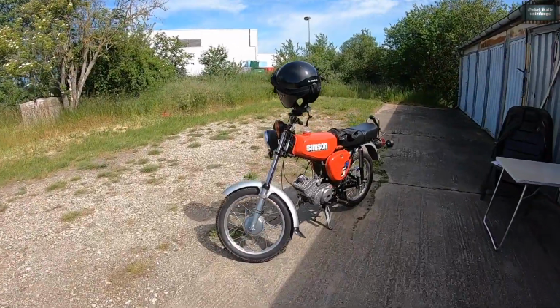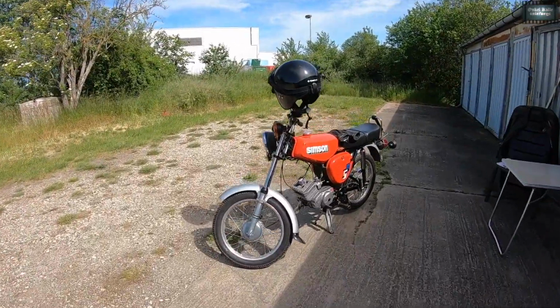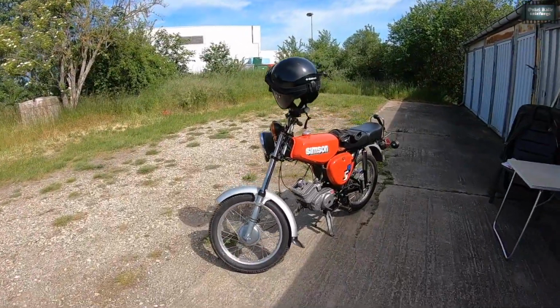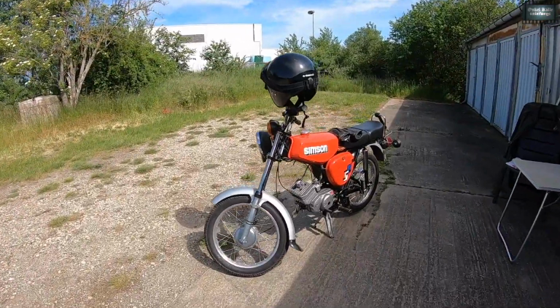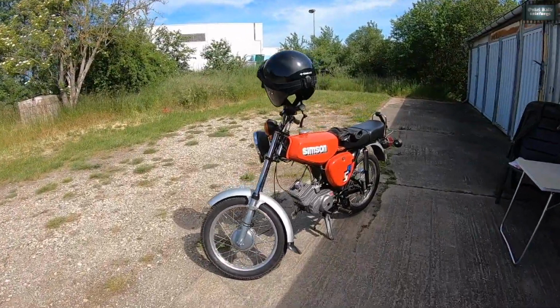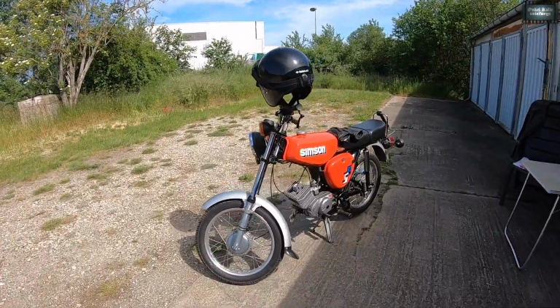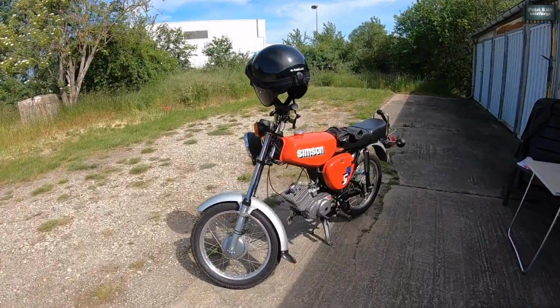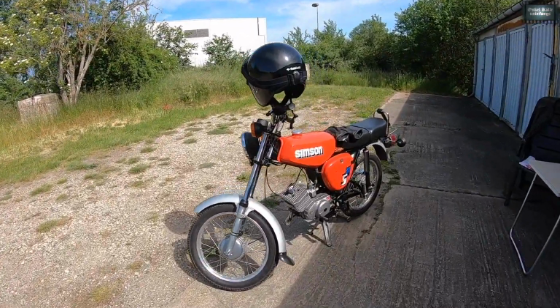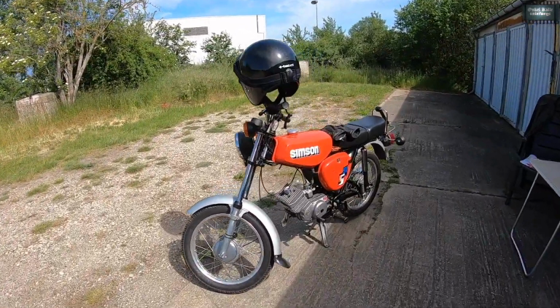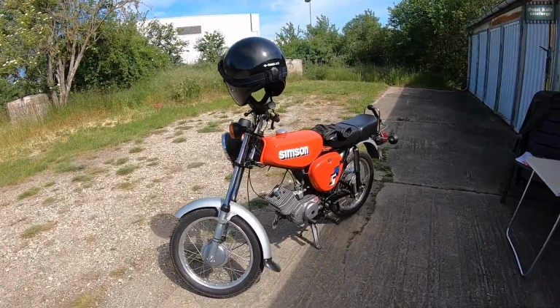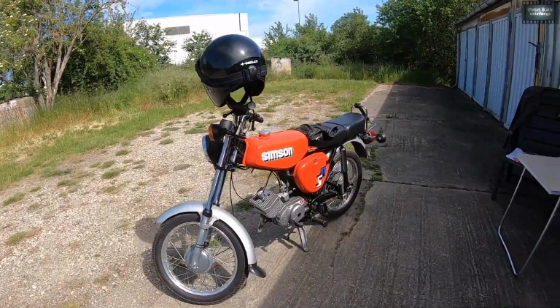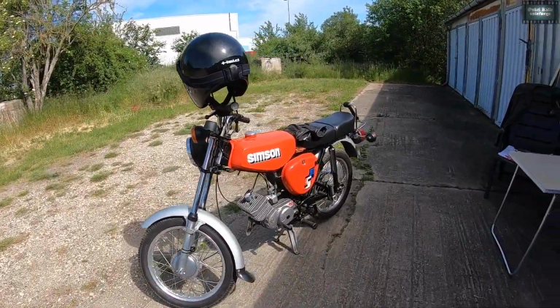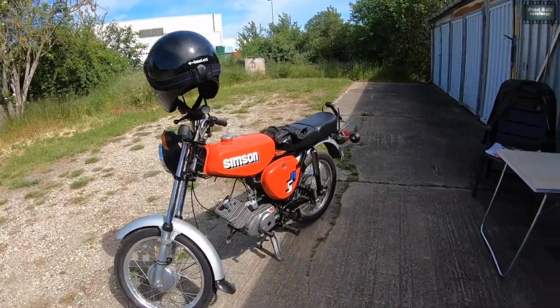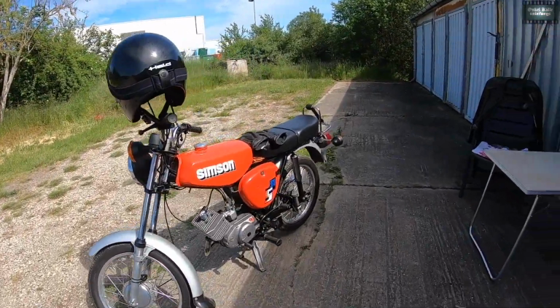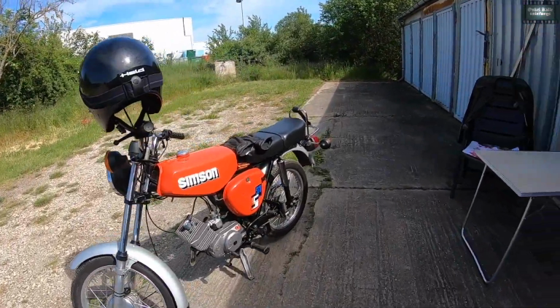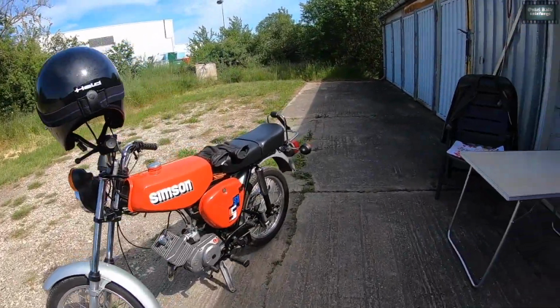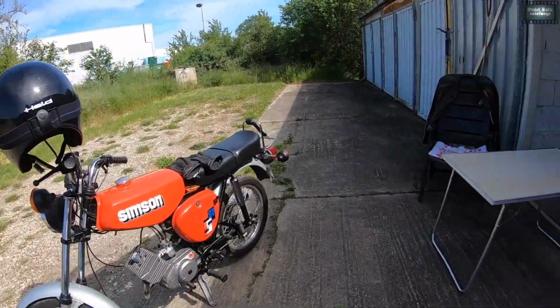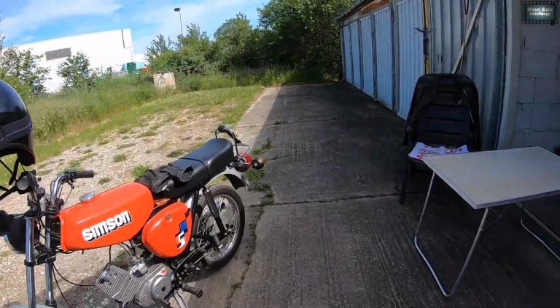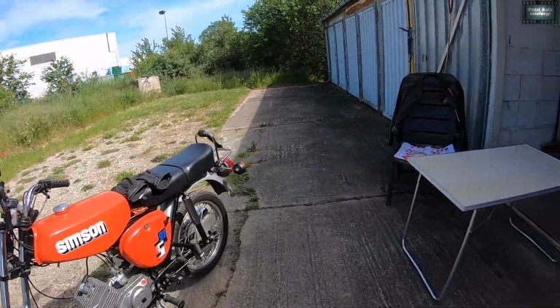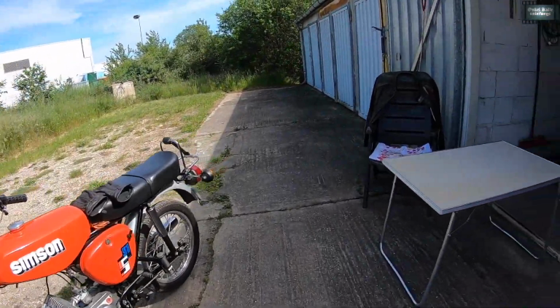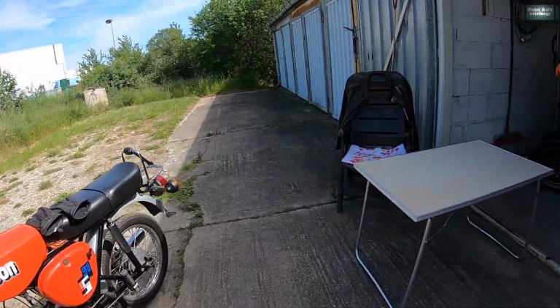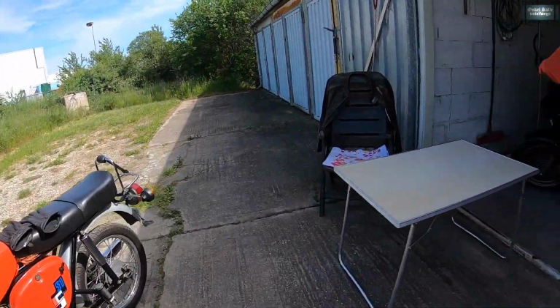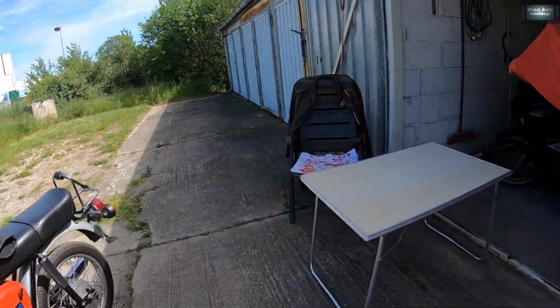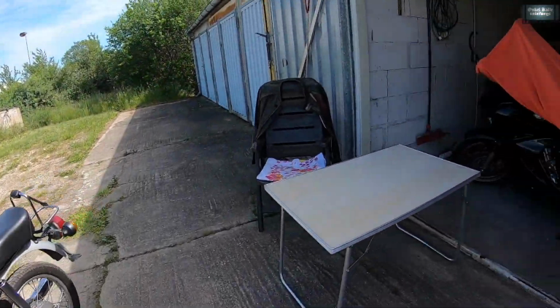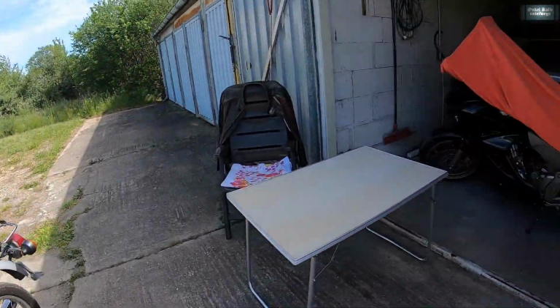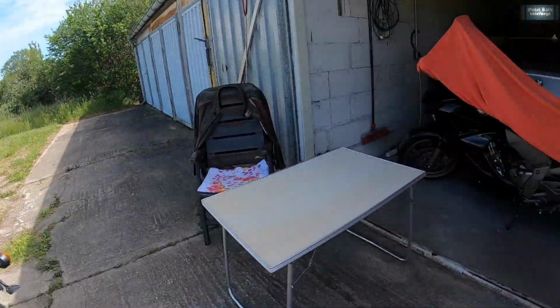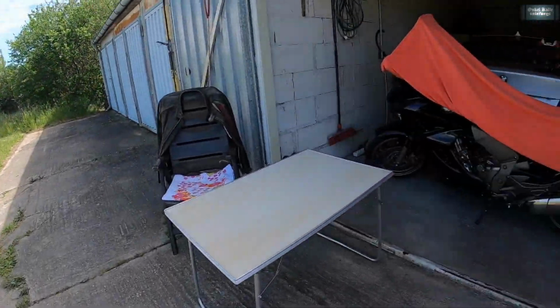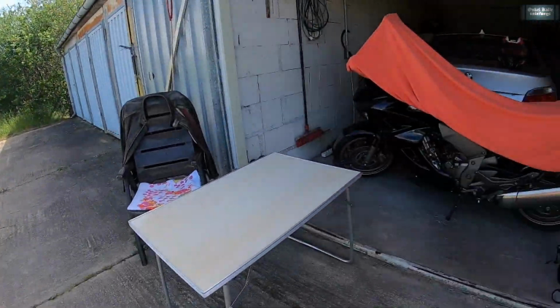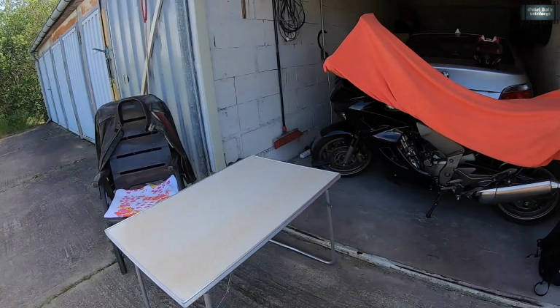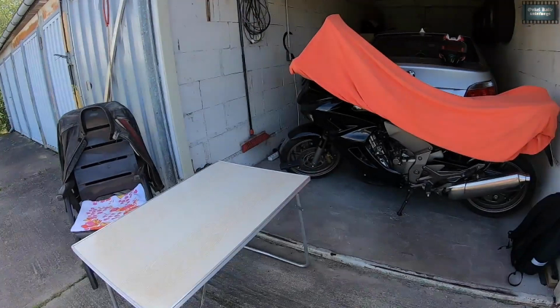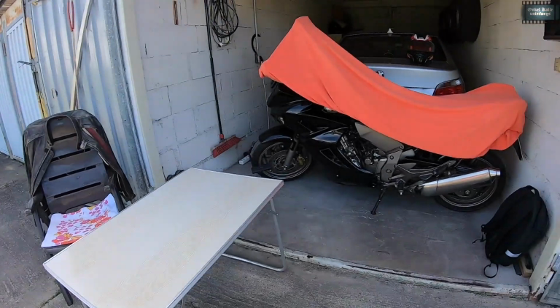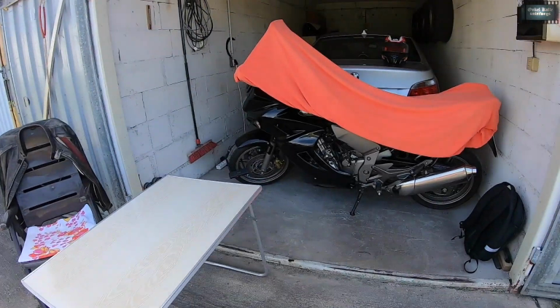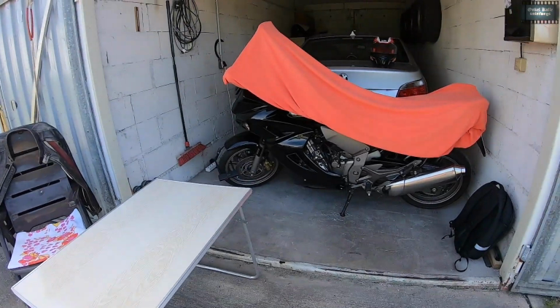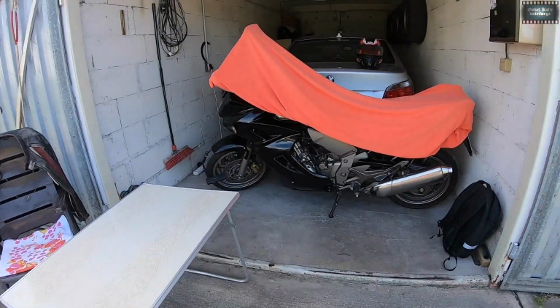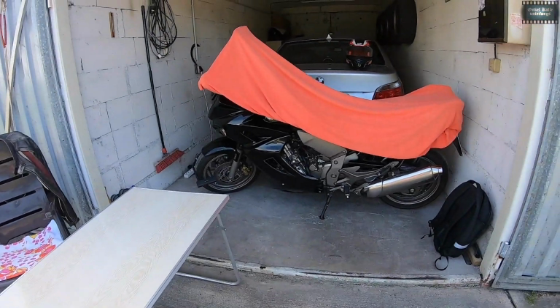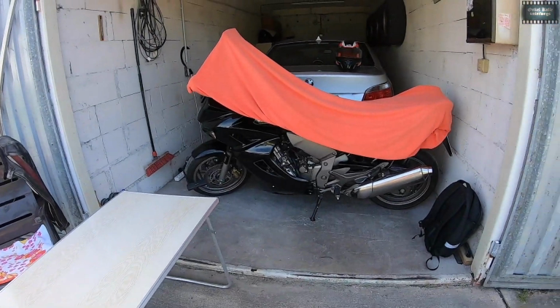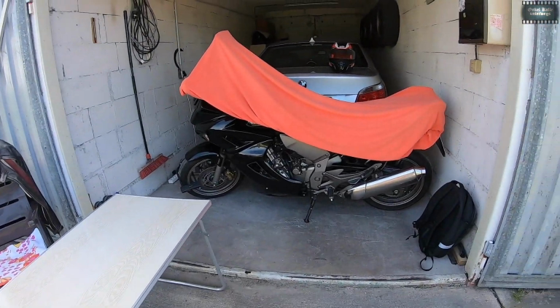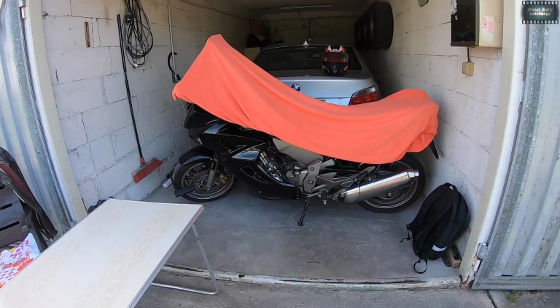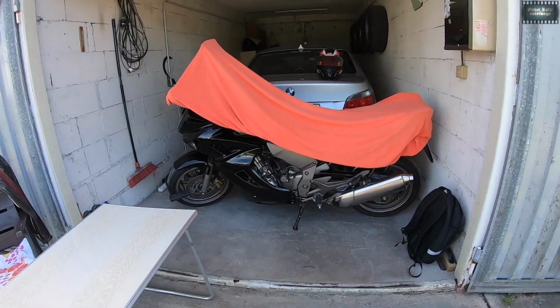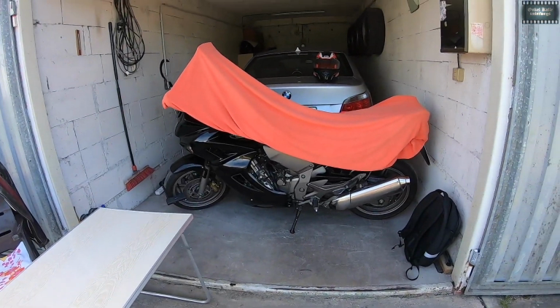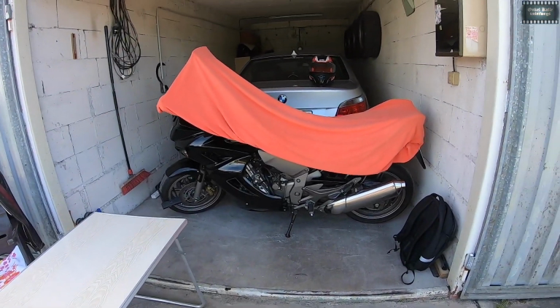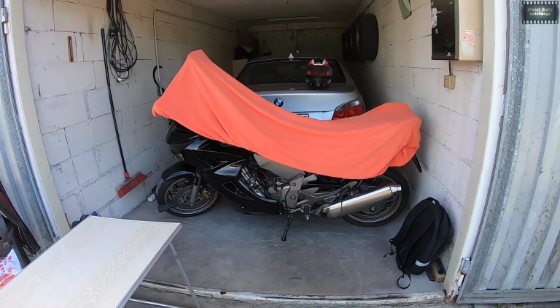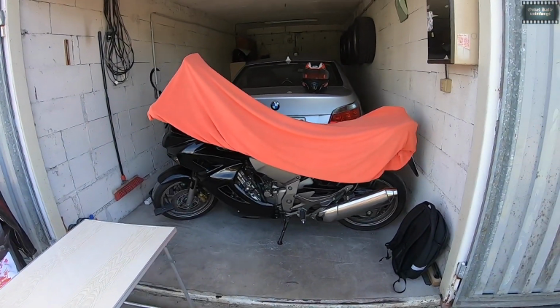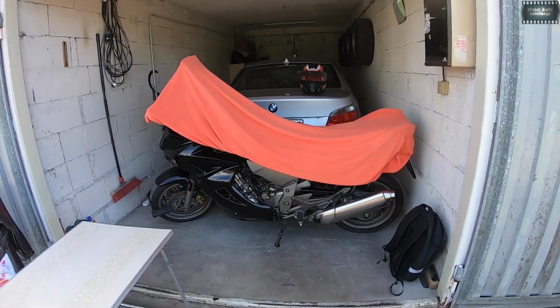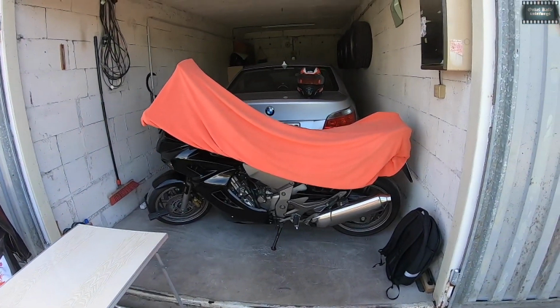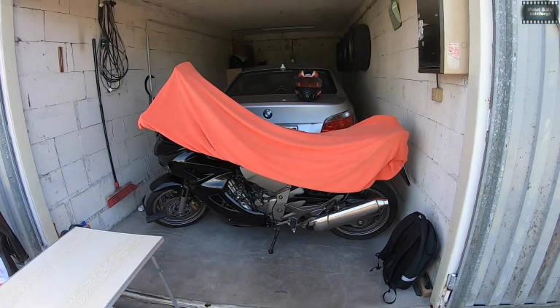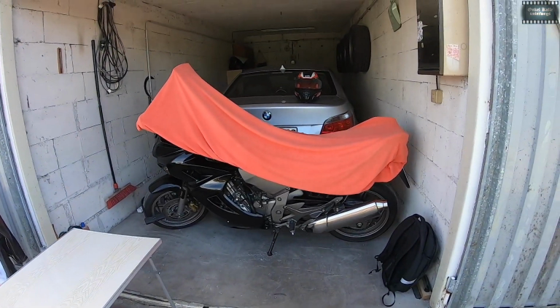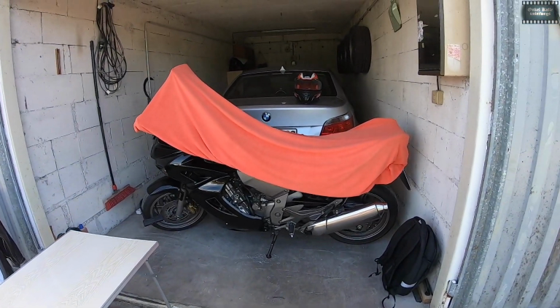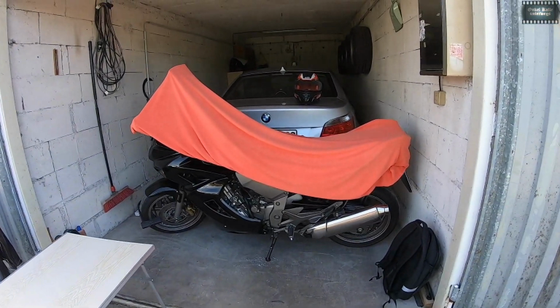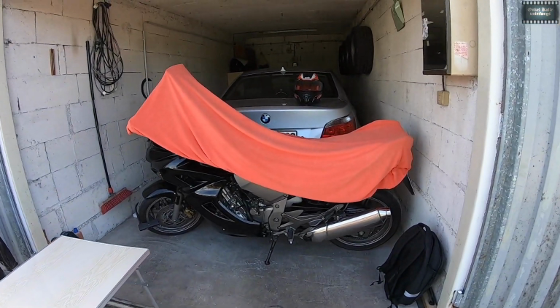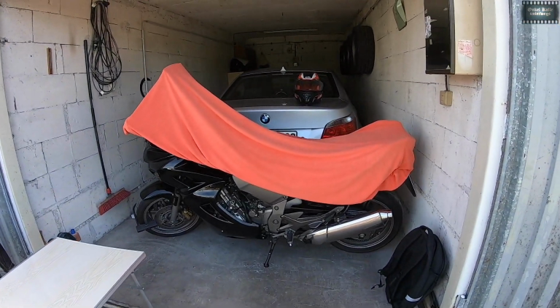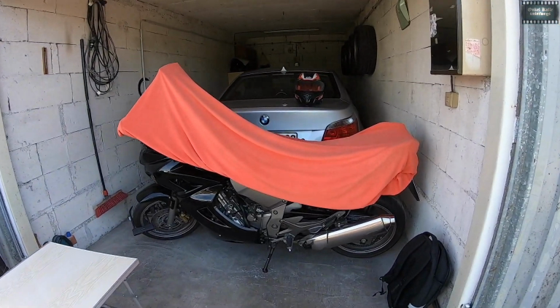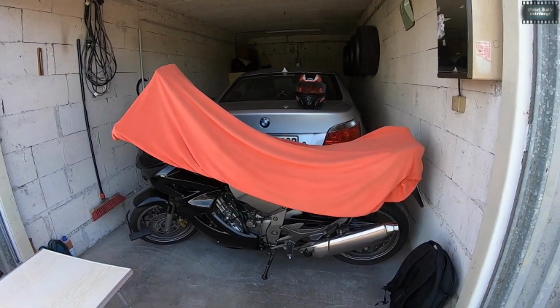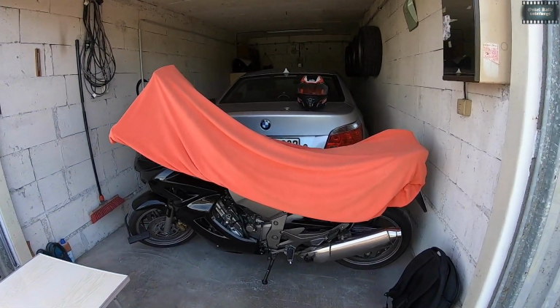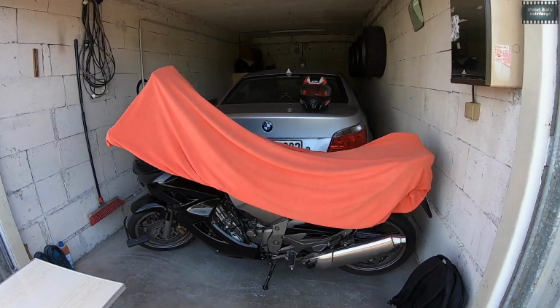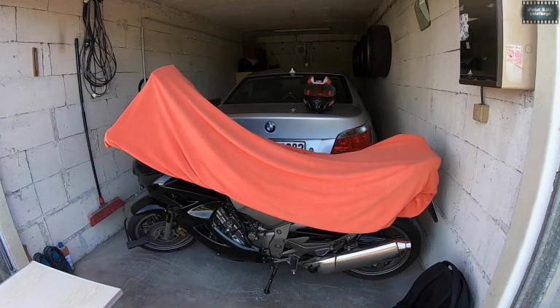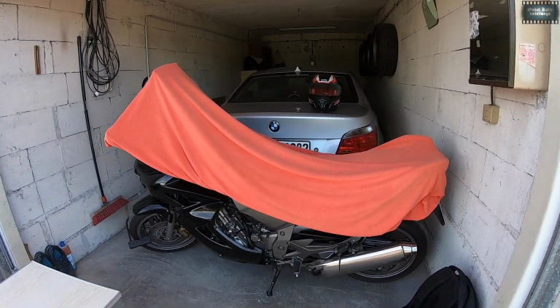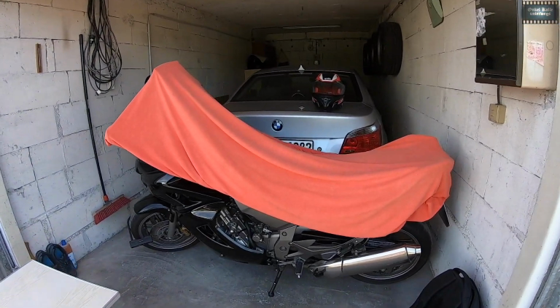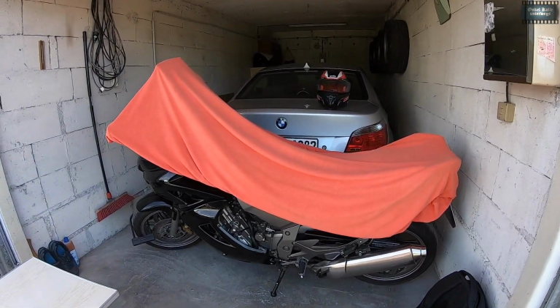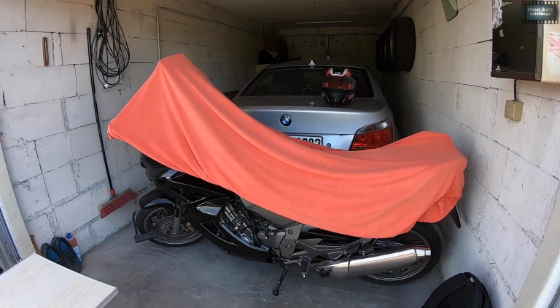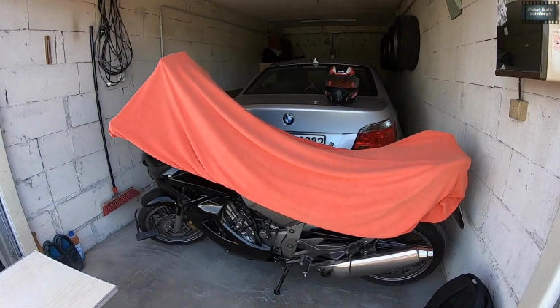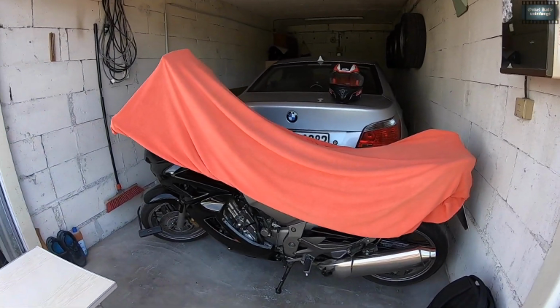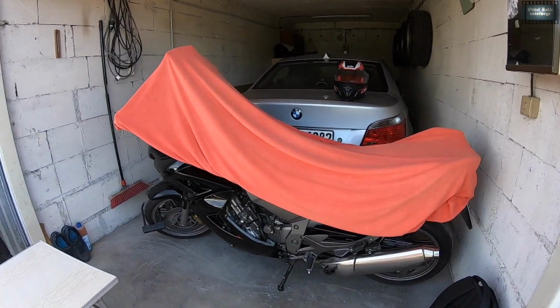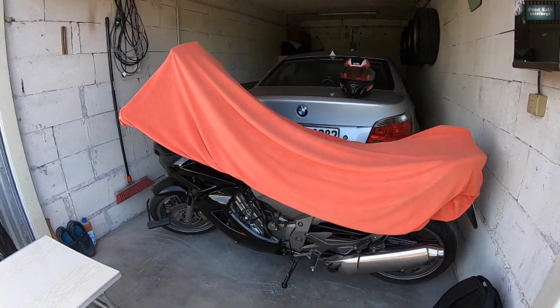Da ist sie! Da ist sie und da sind die anderen Collegens. Da sind sie!